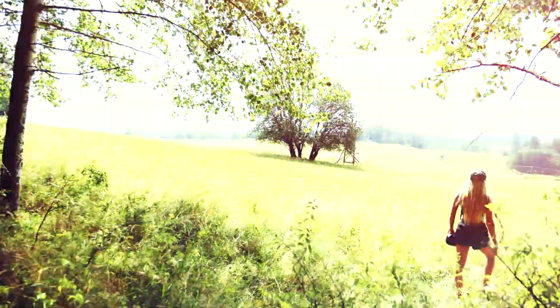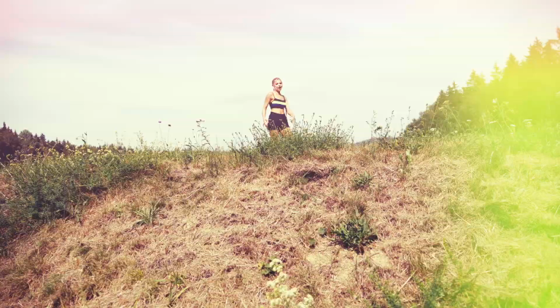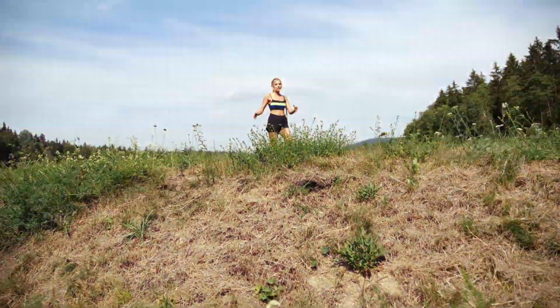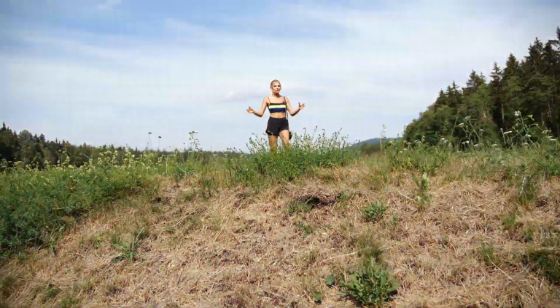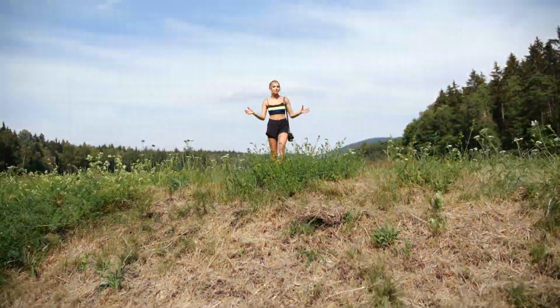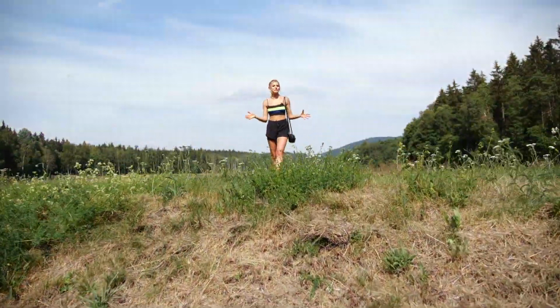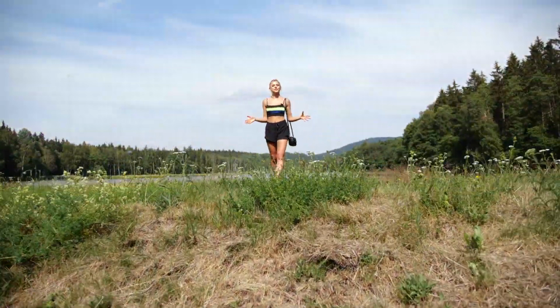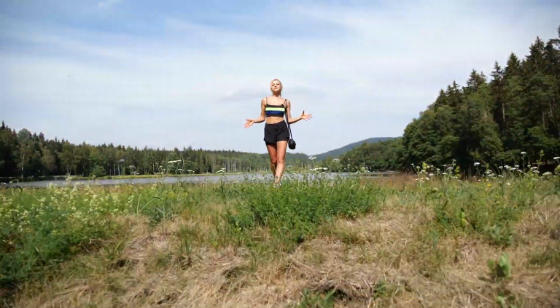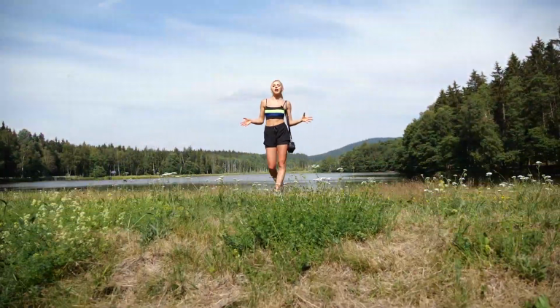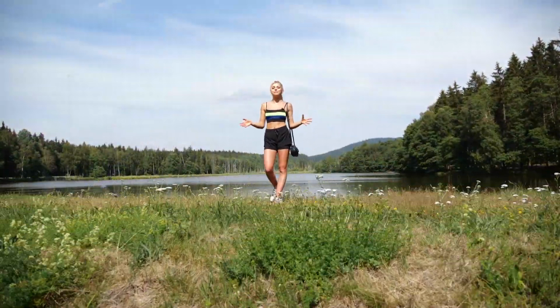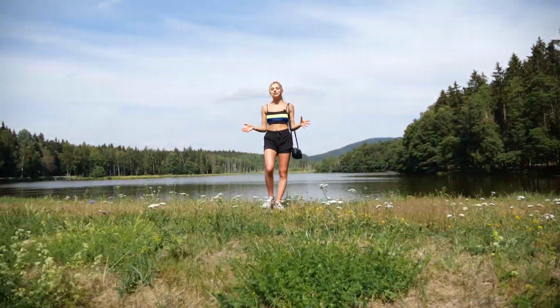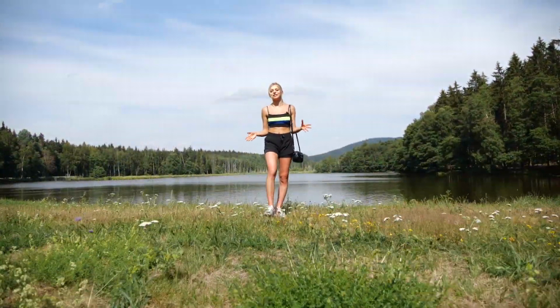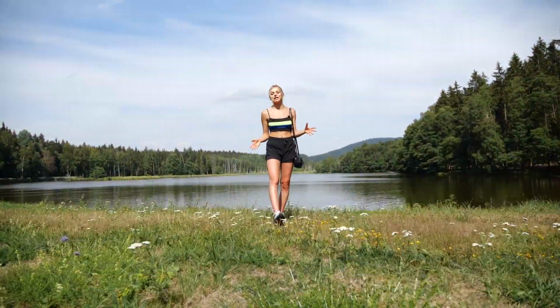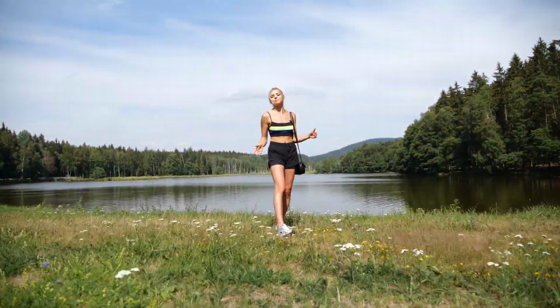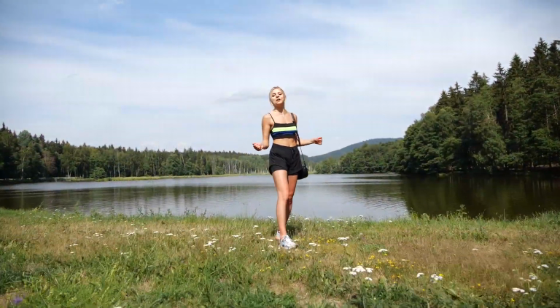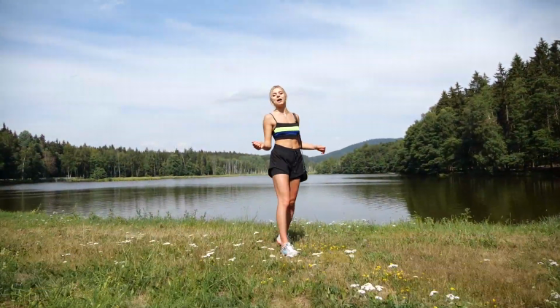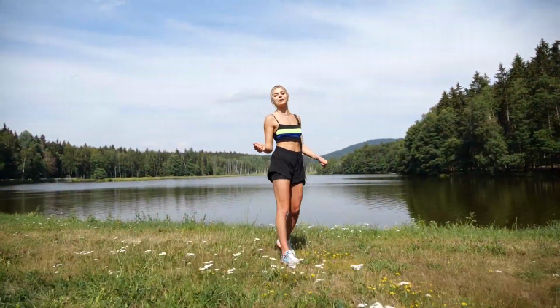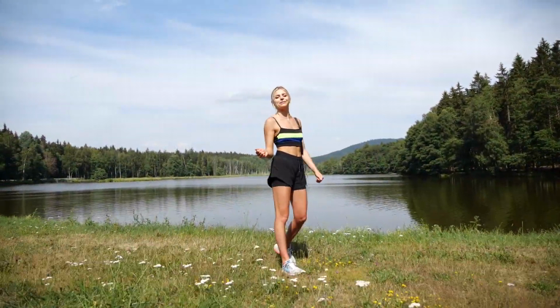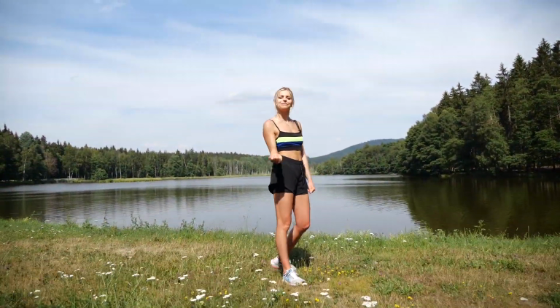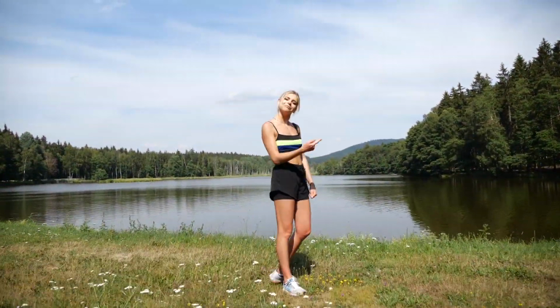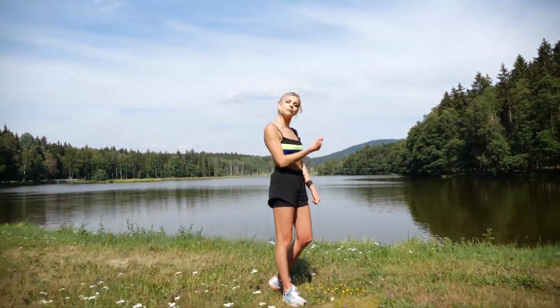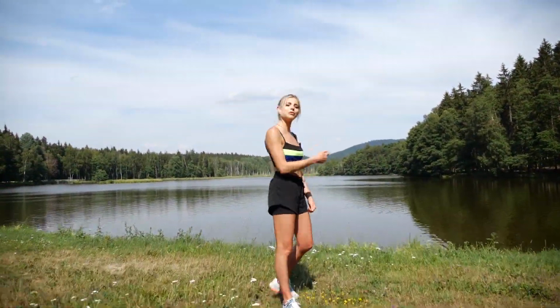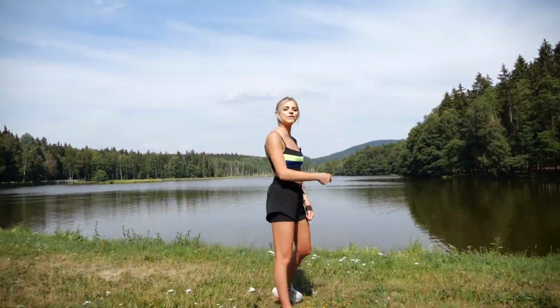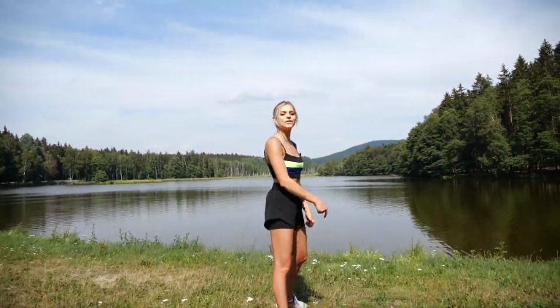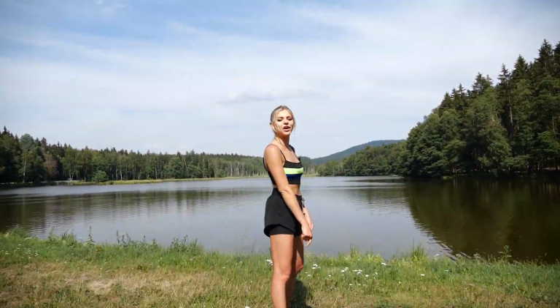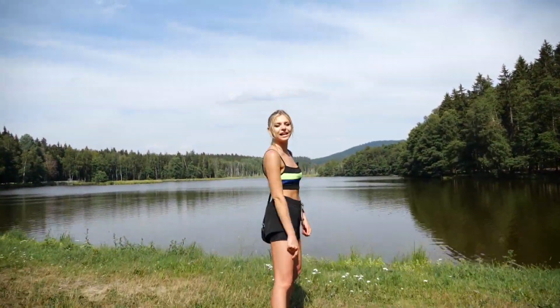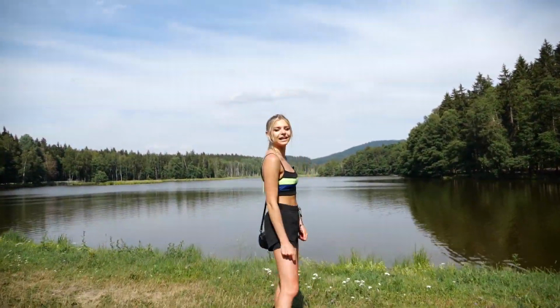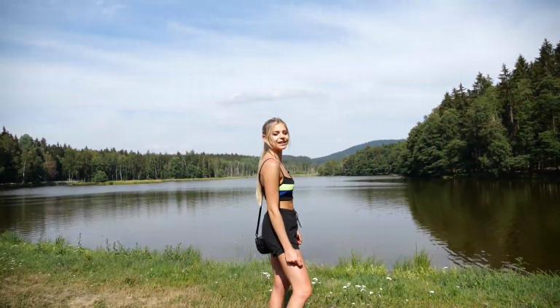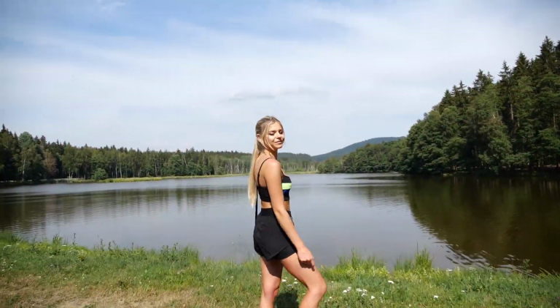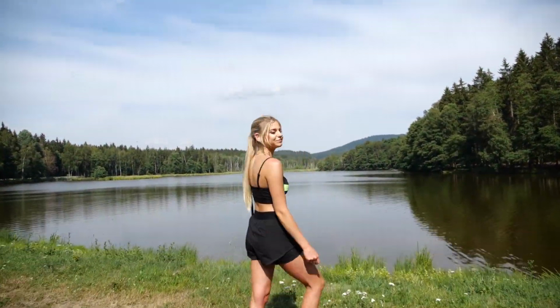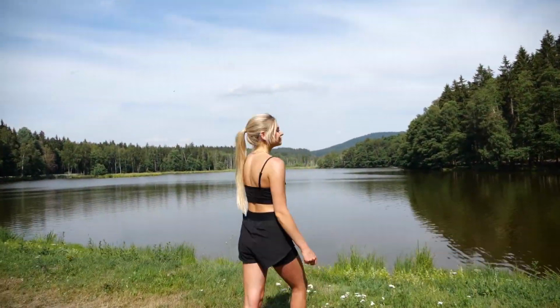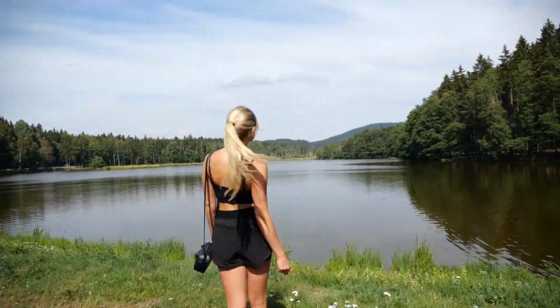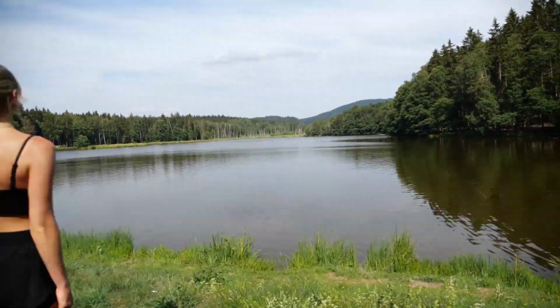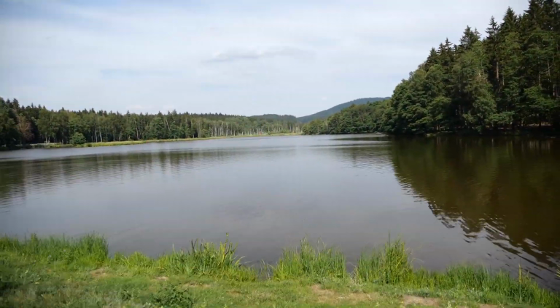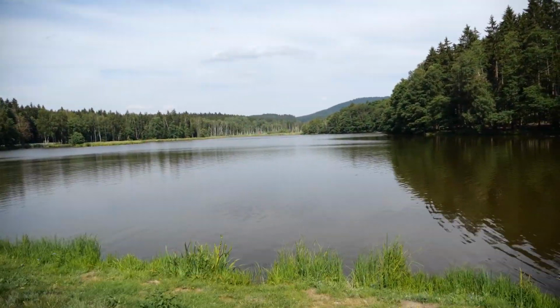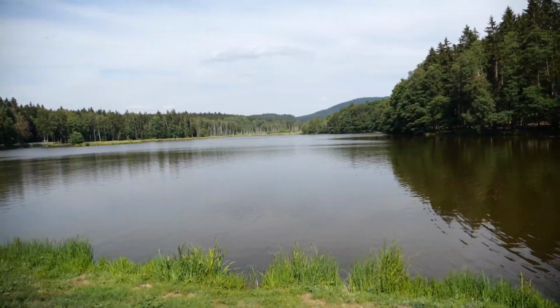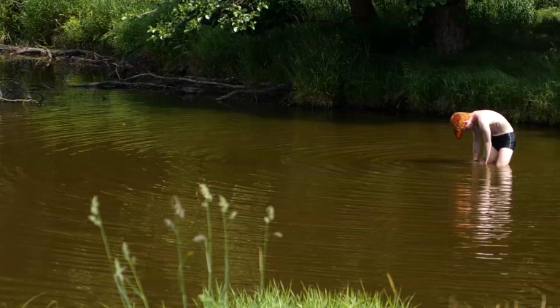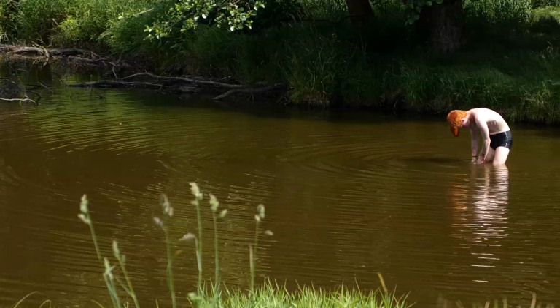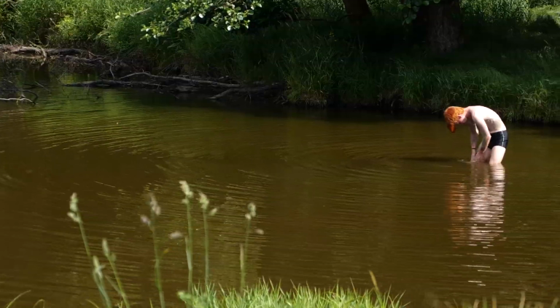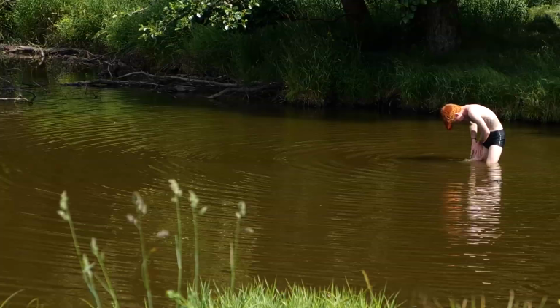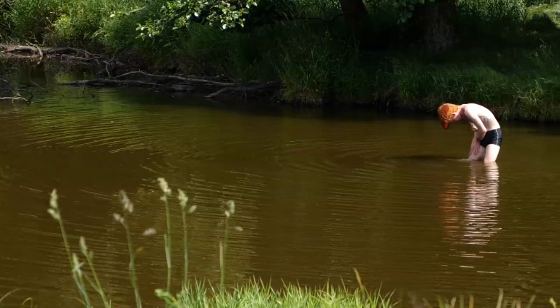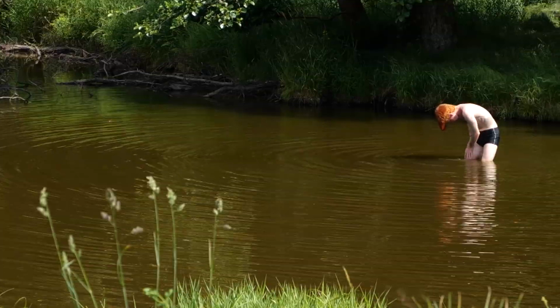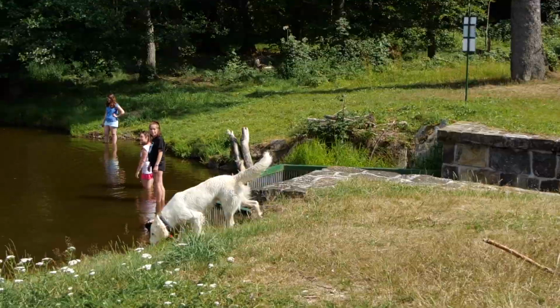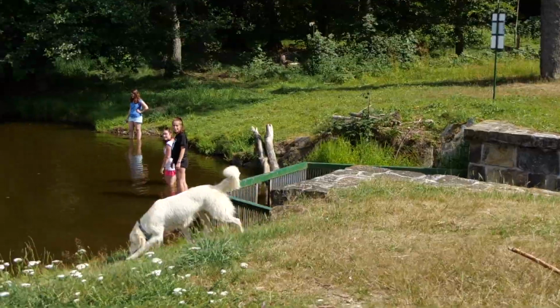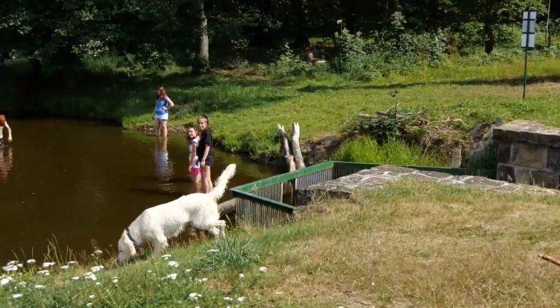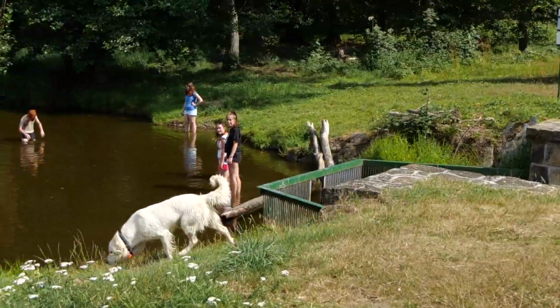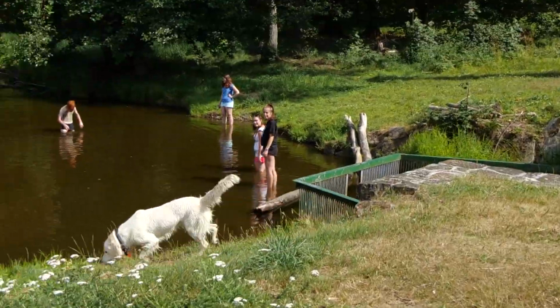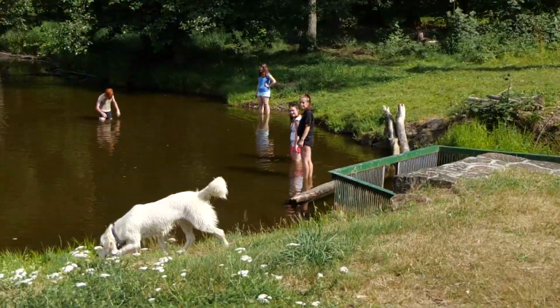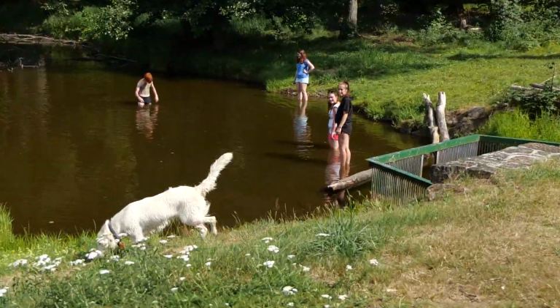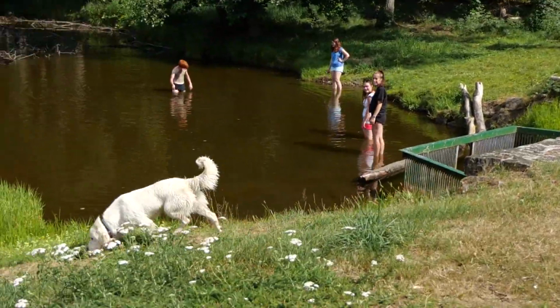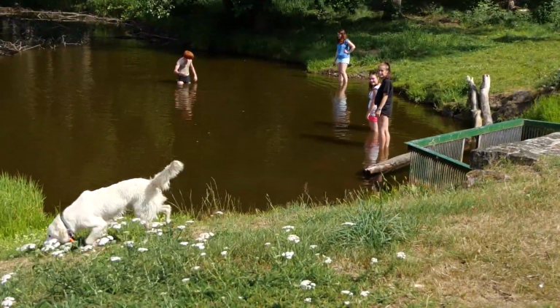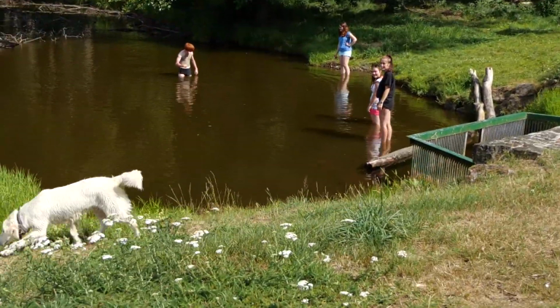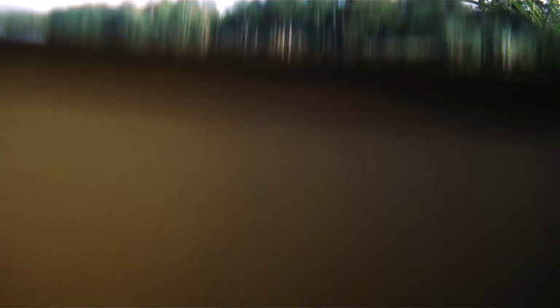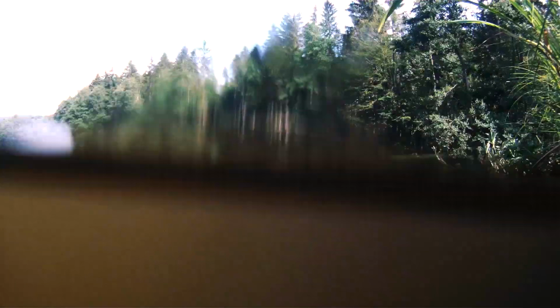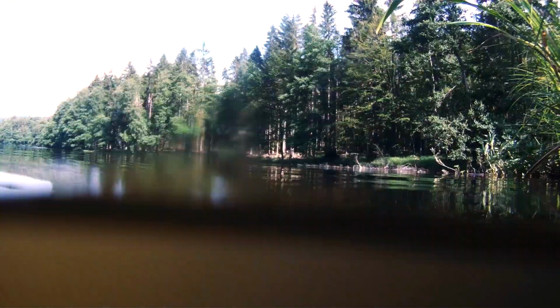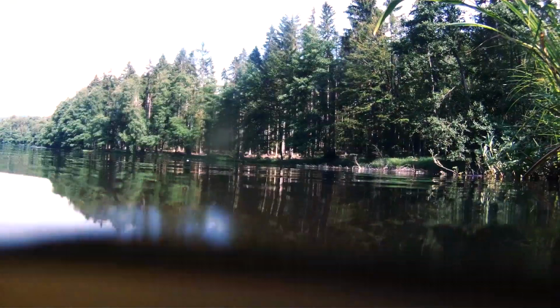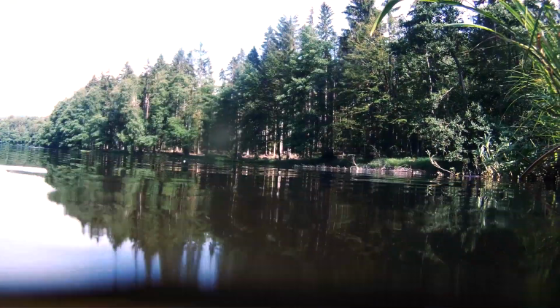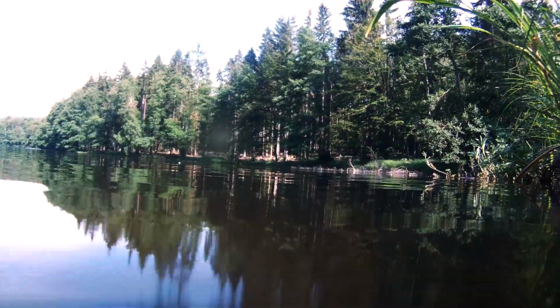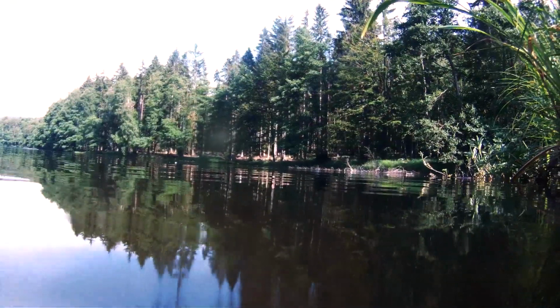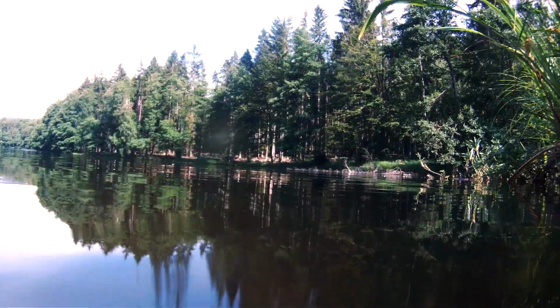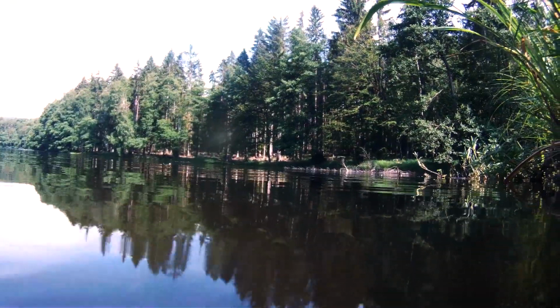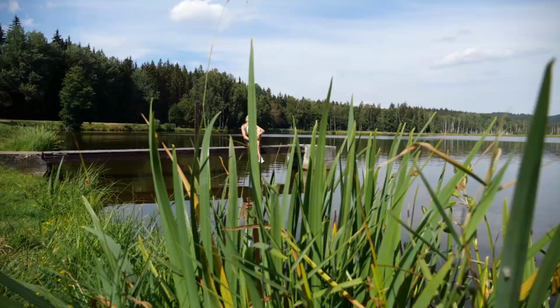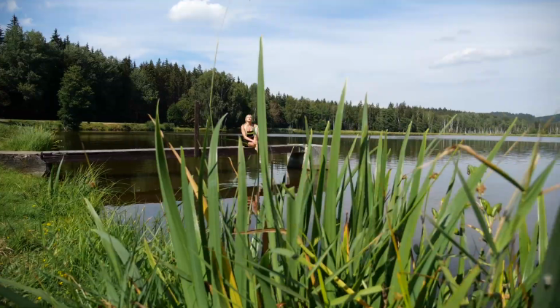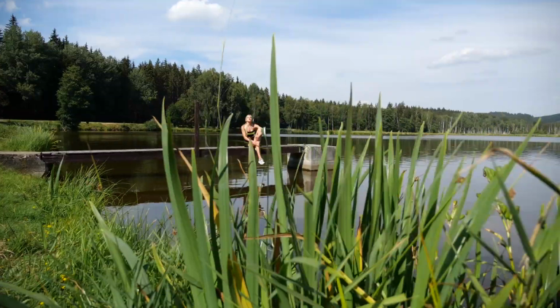And the Rosvidov gems just keep on coming. We've even got a lake.